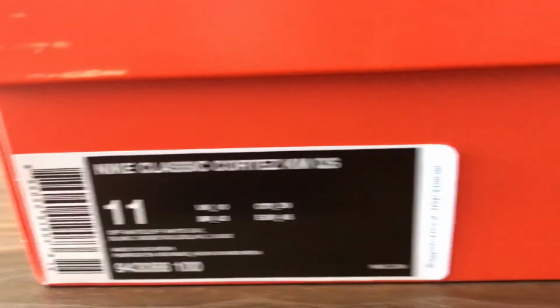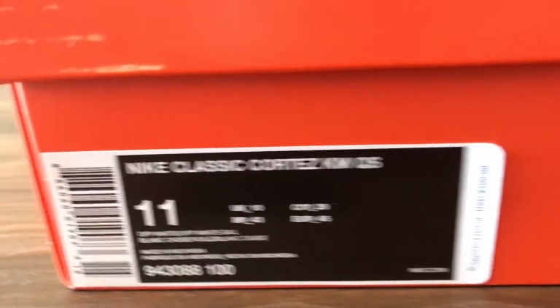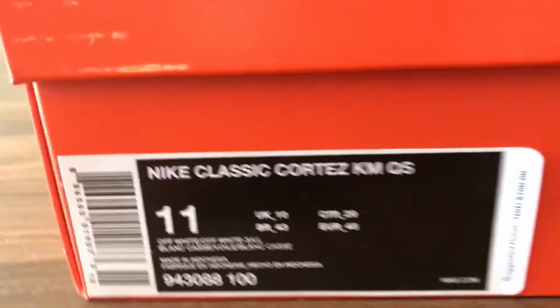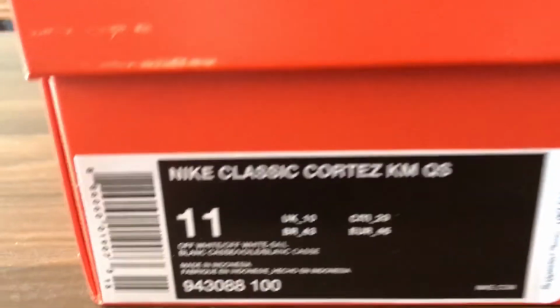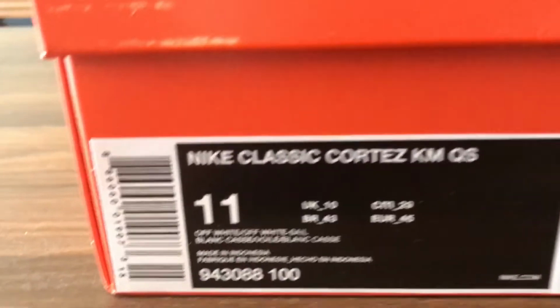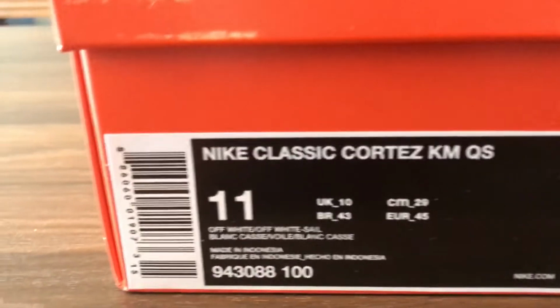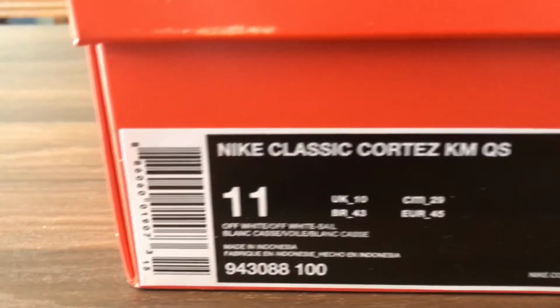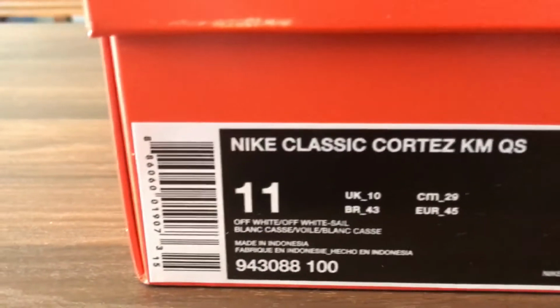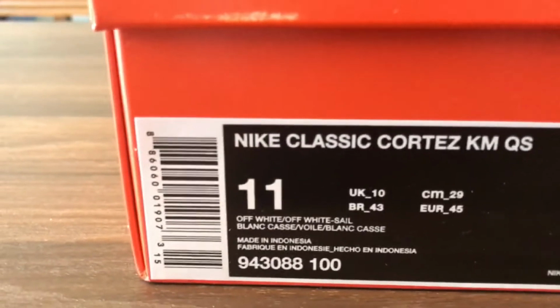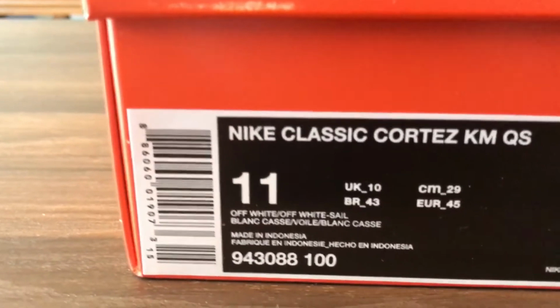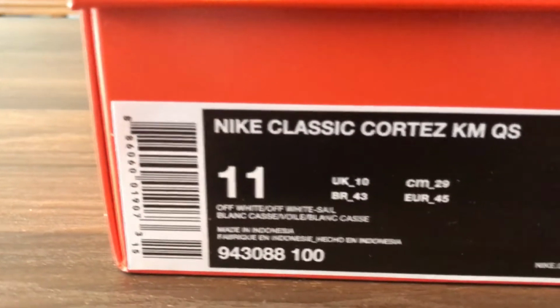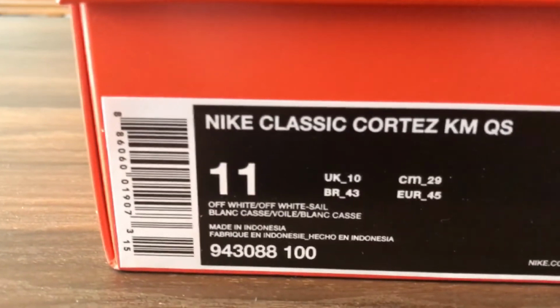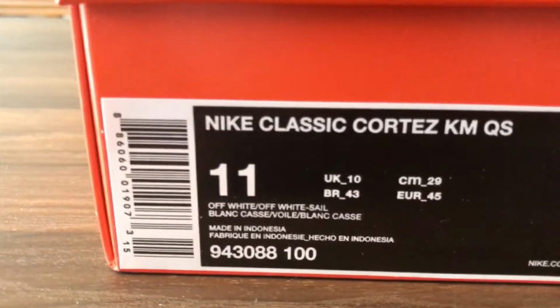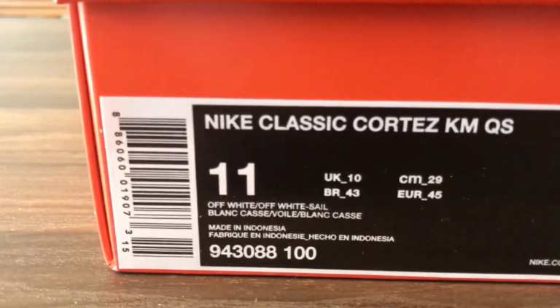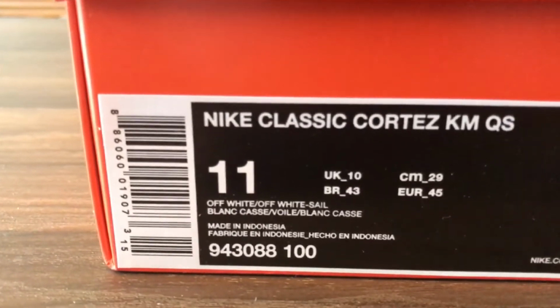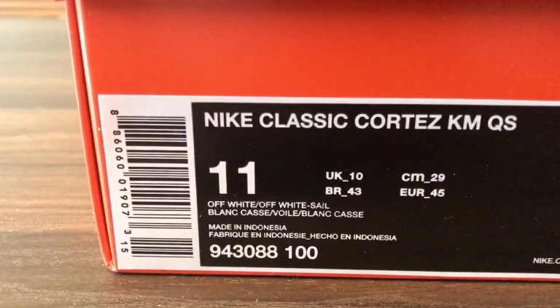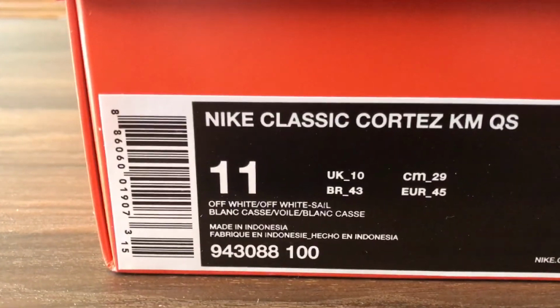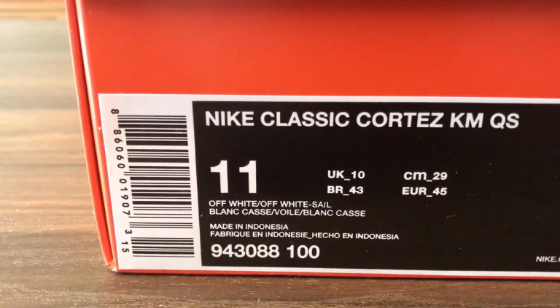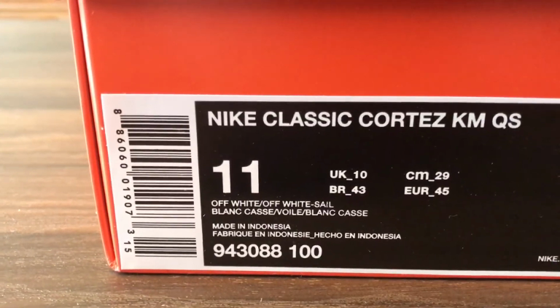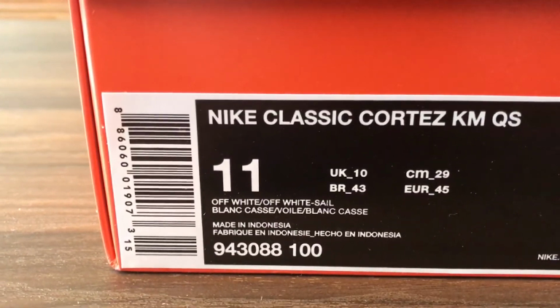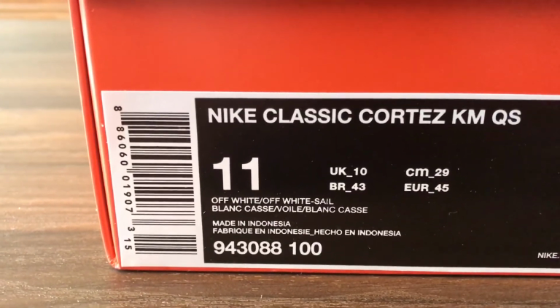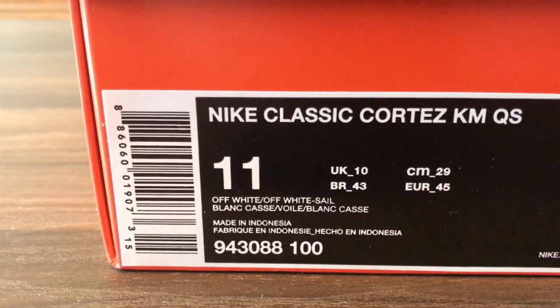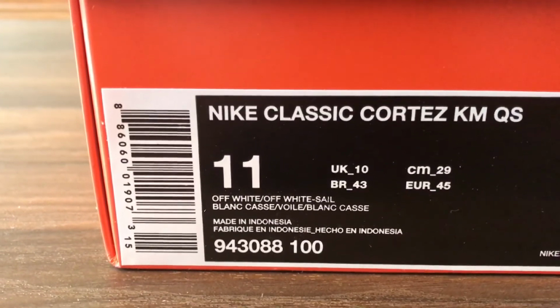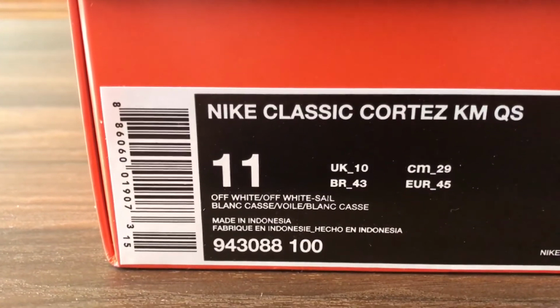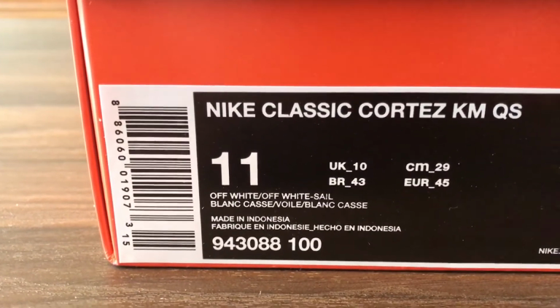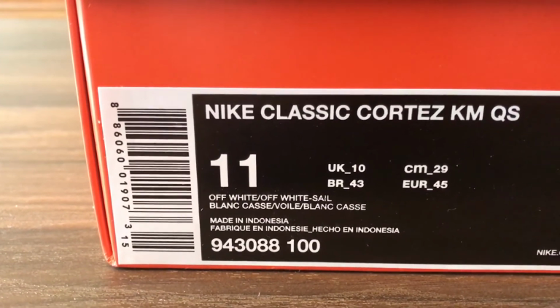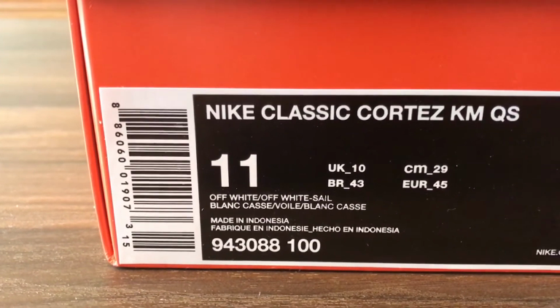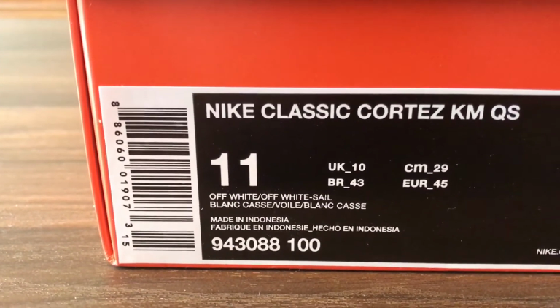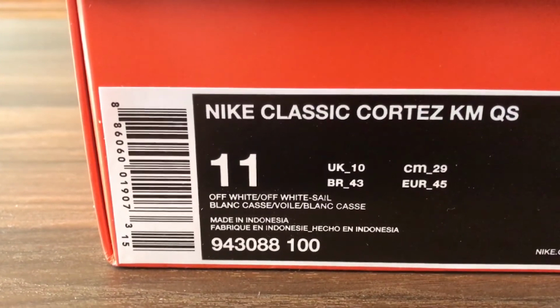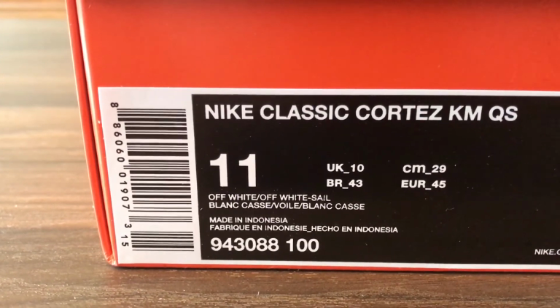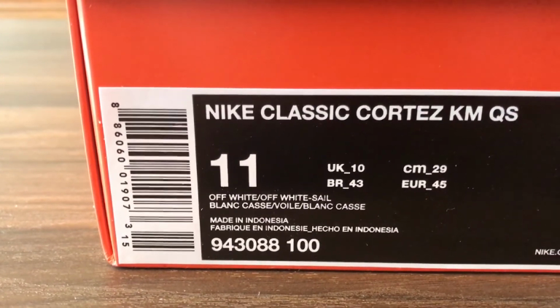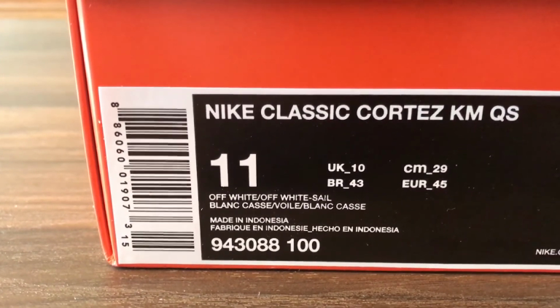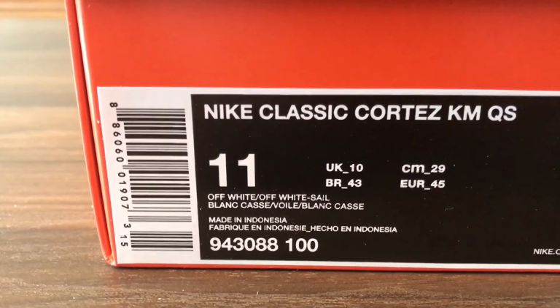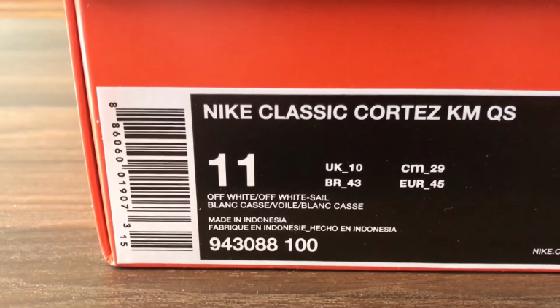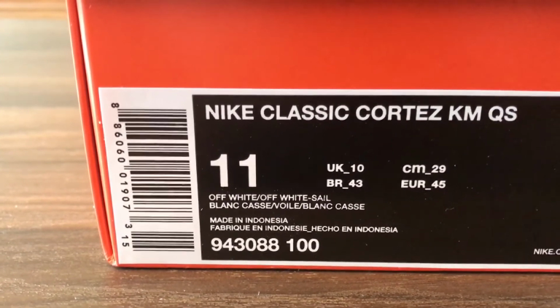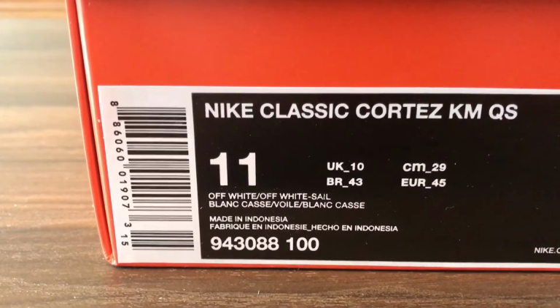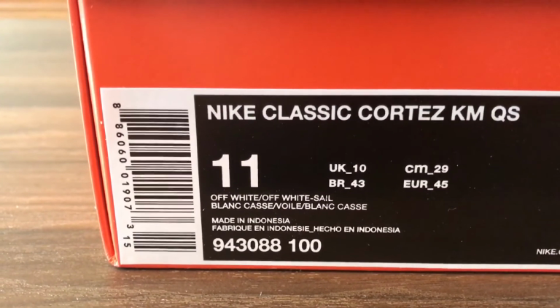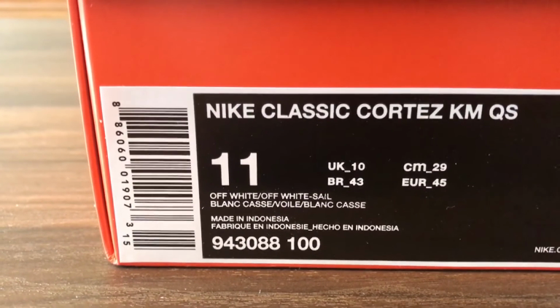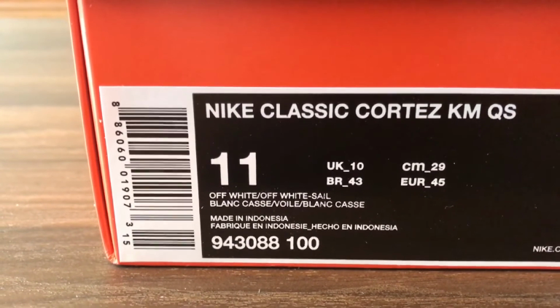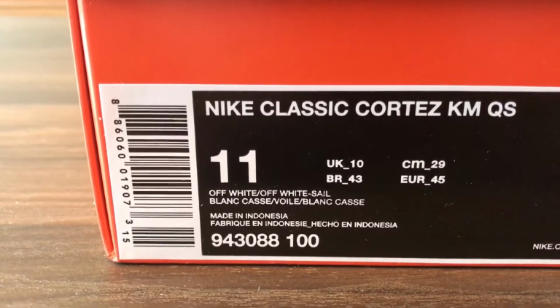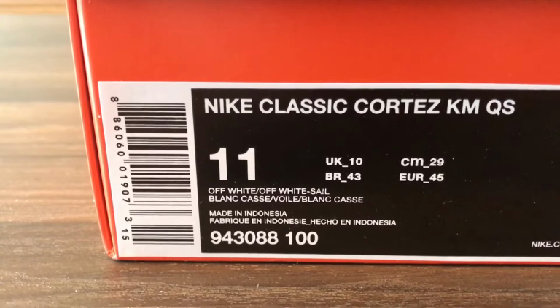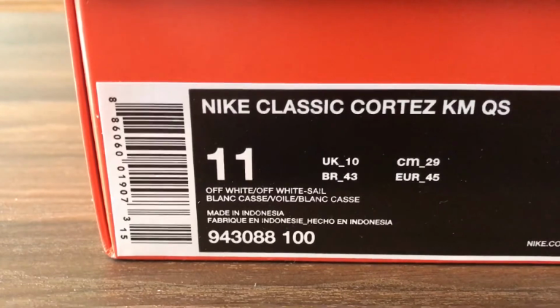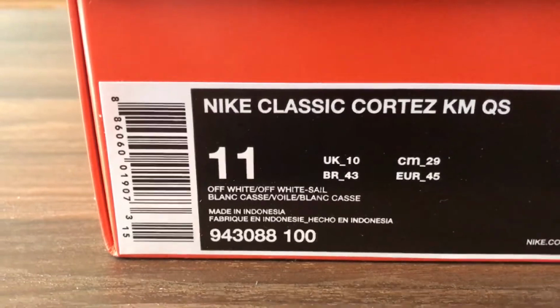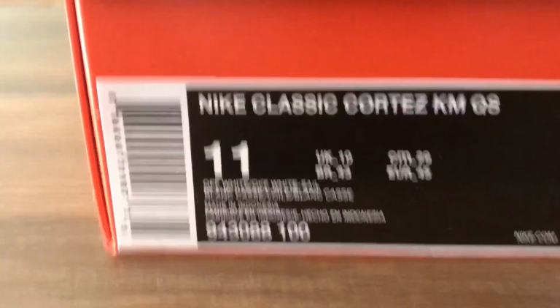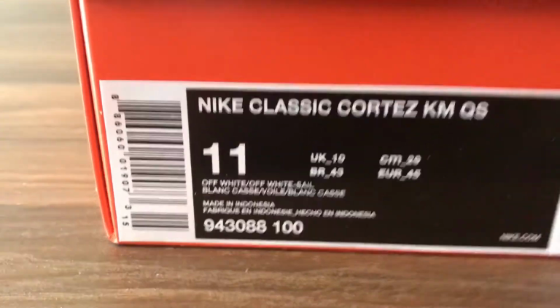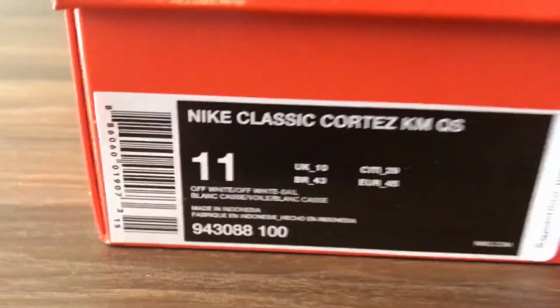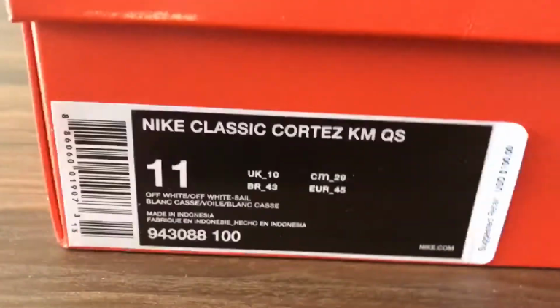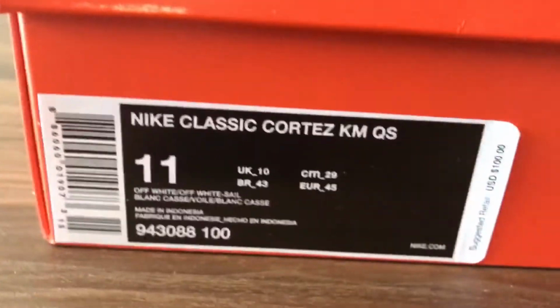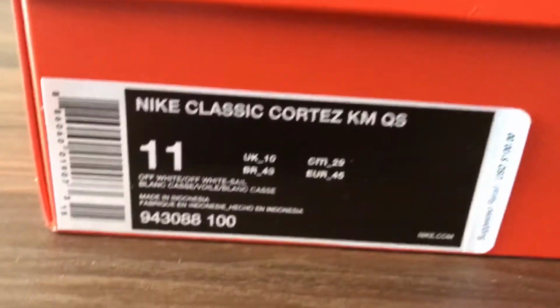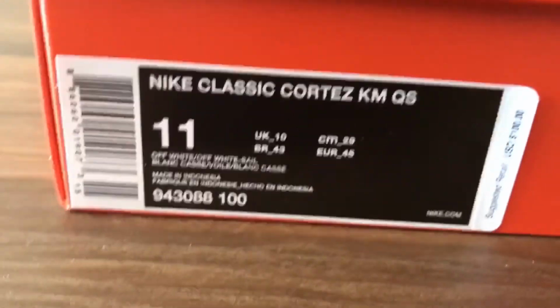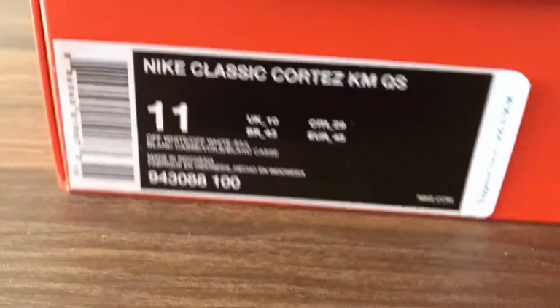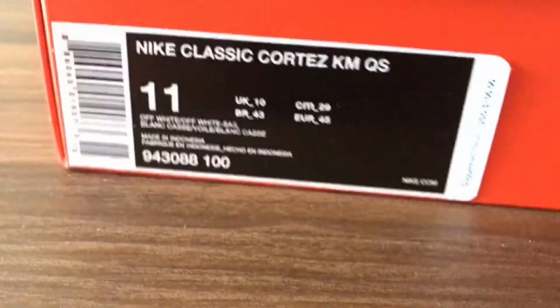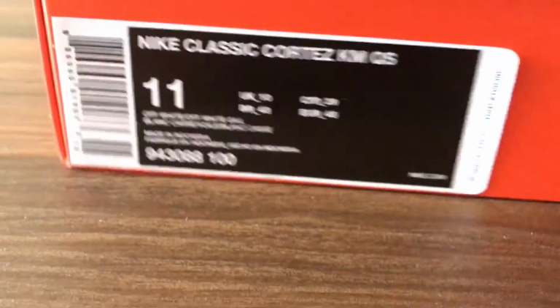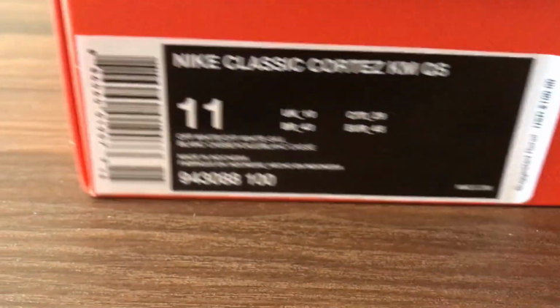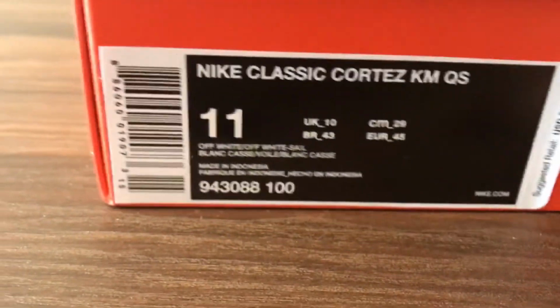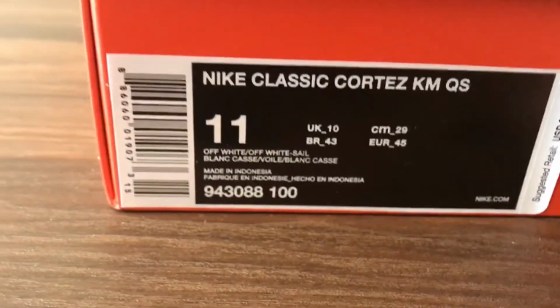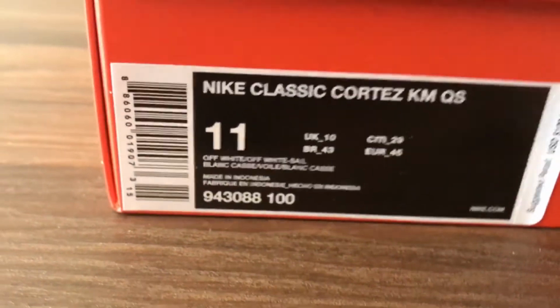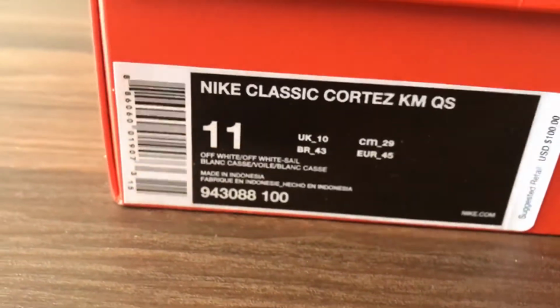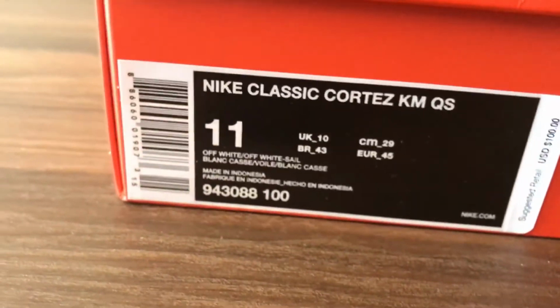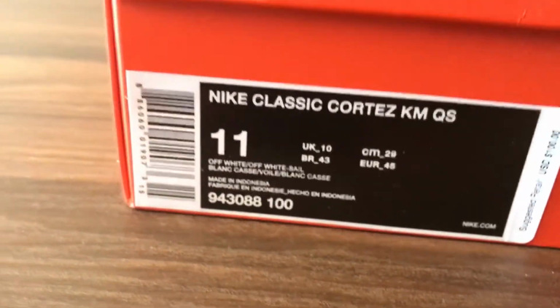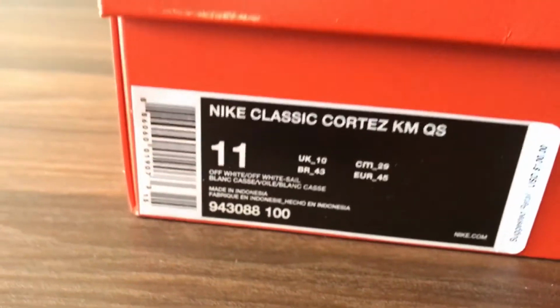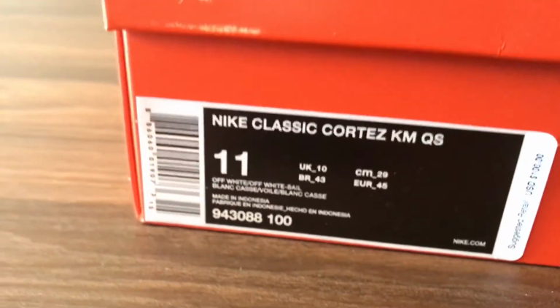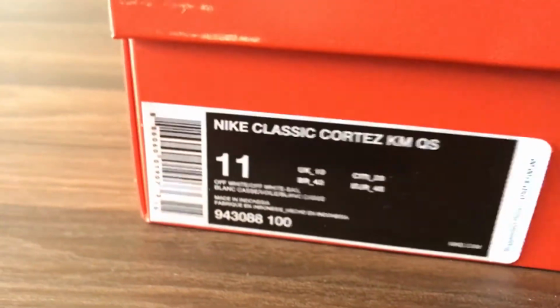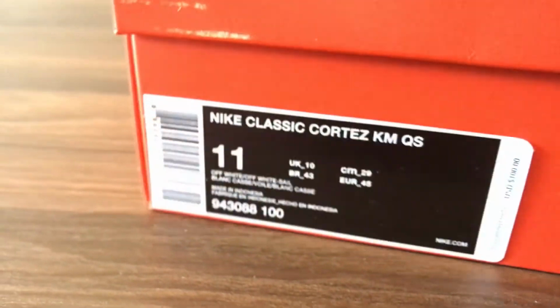The official colorway is off-white, off-white and sail. There is a little bit of orange on the shoe.